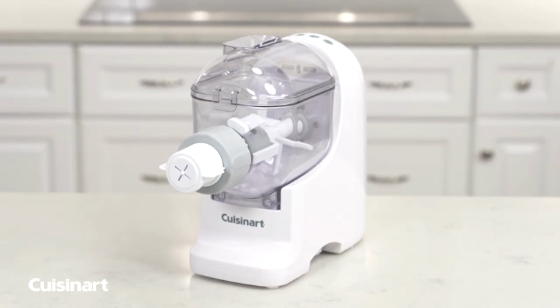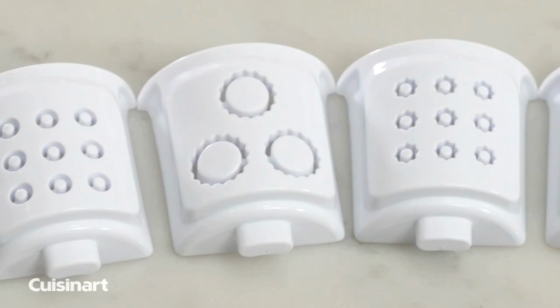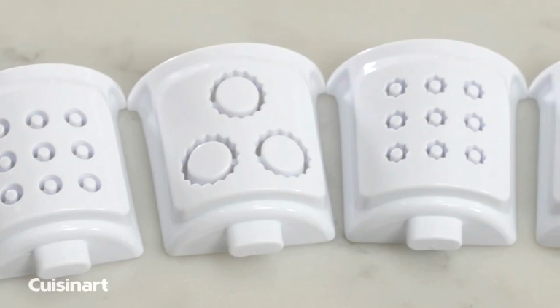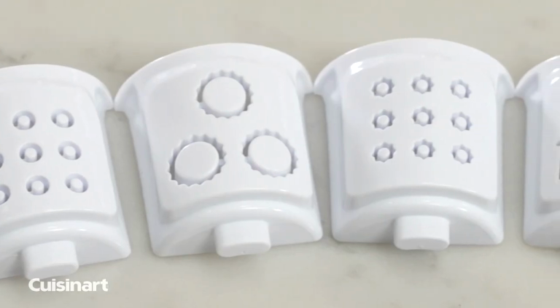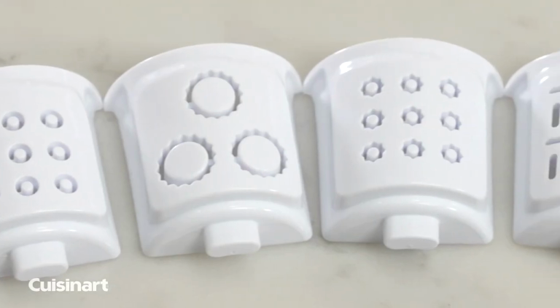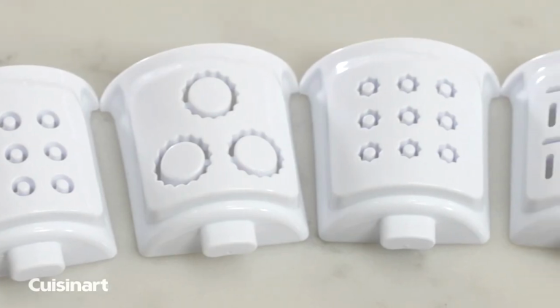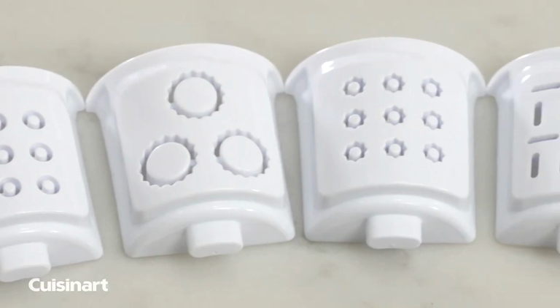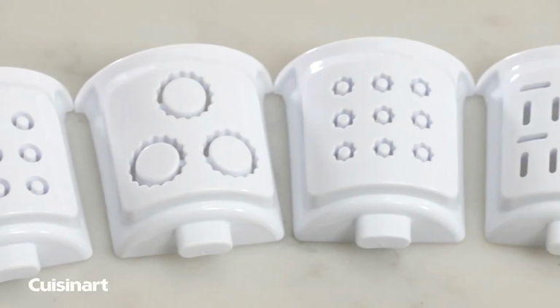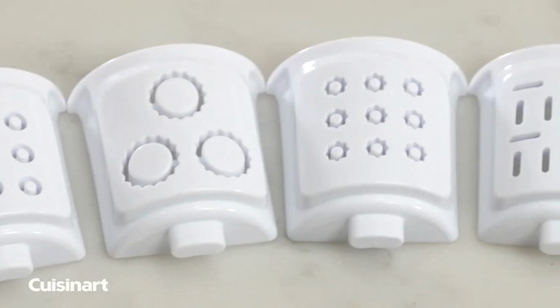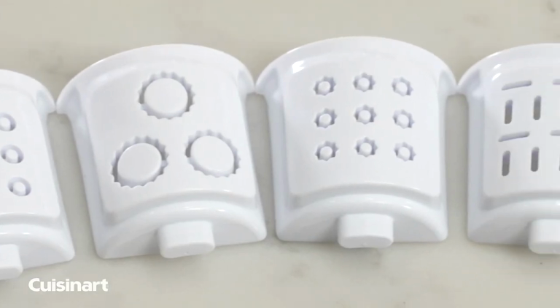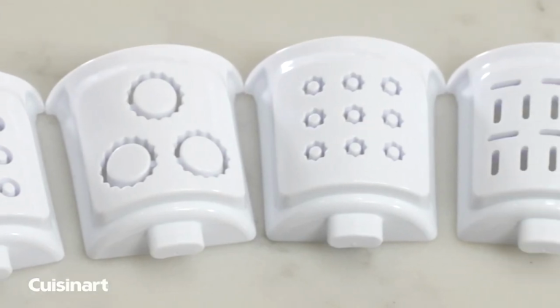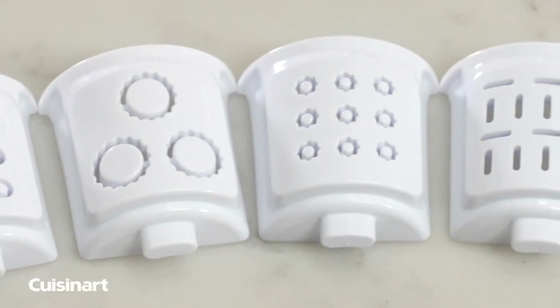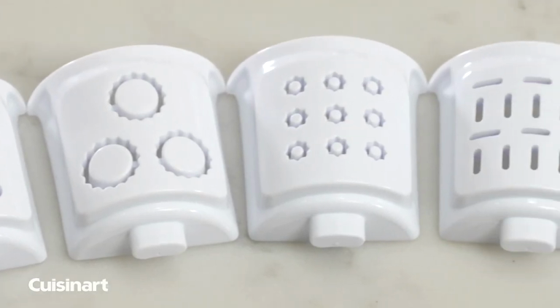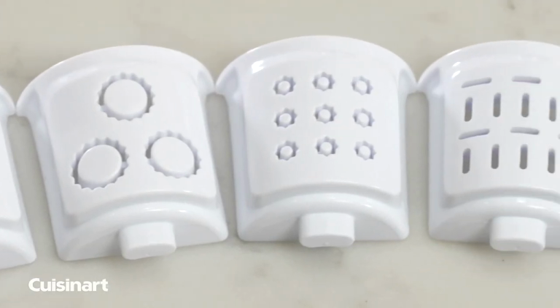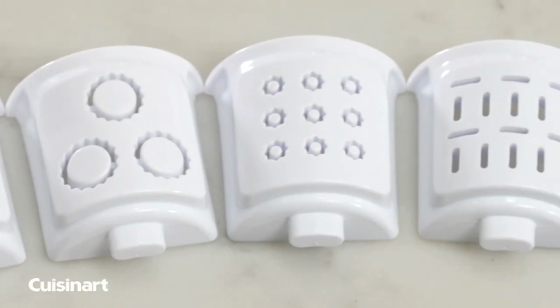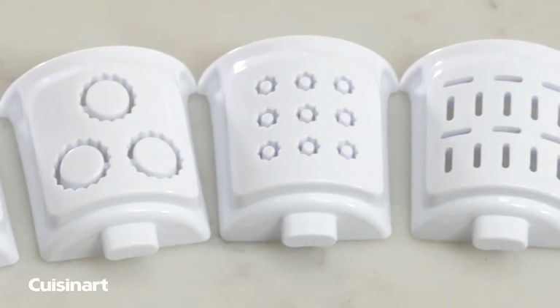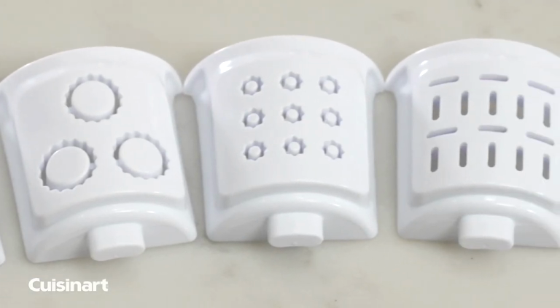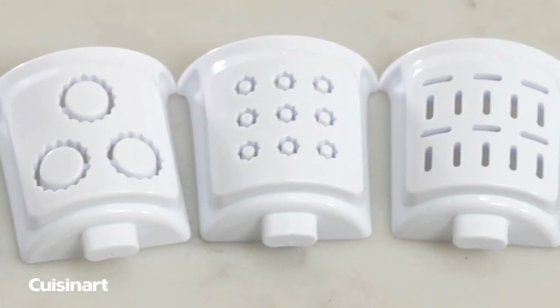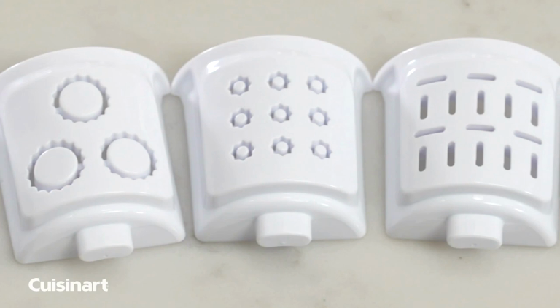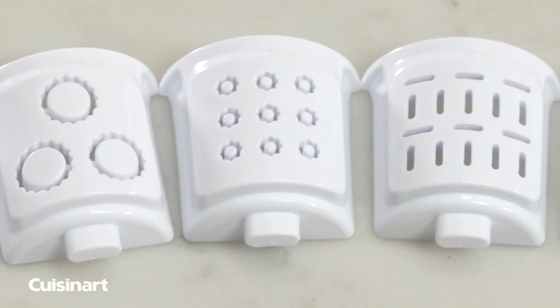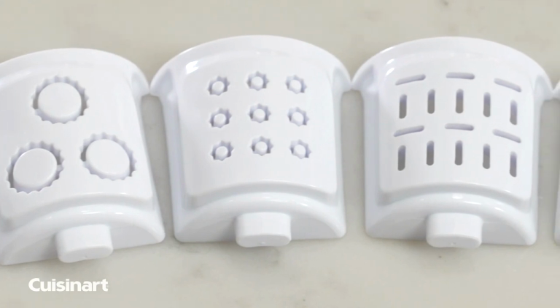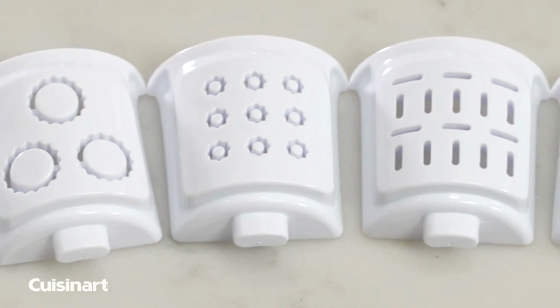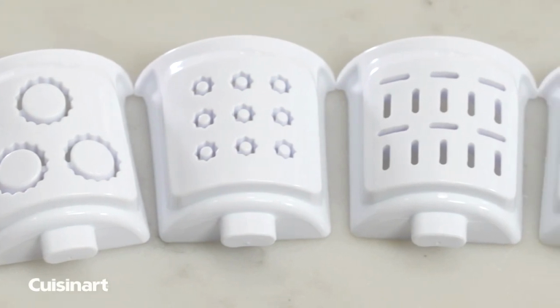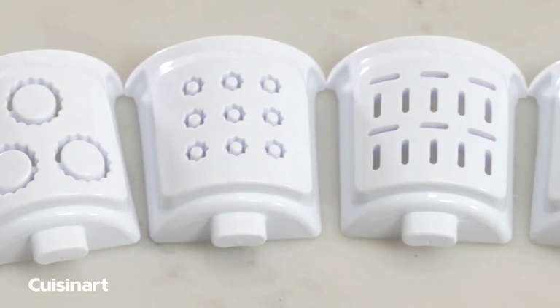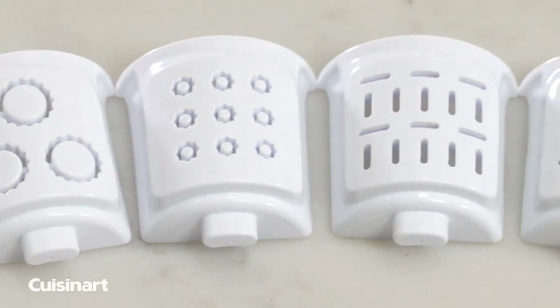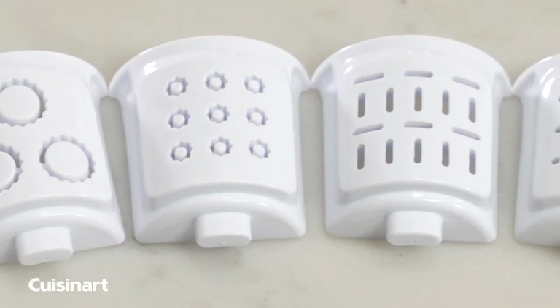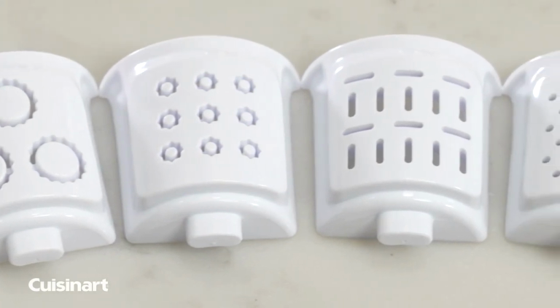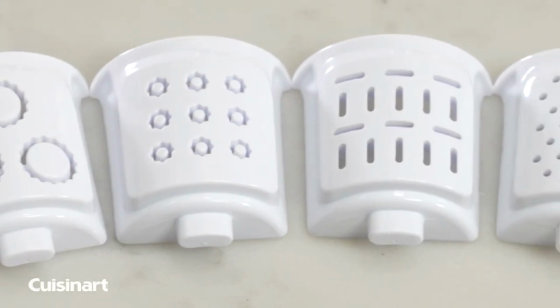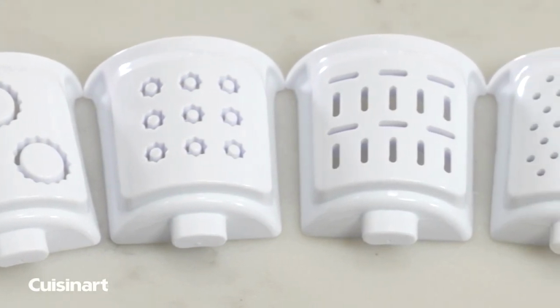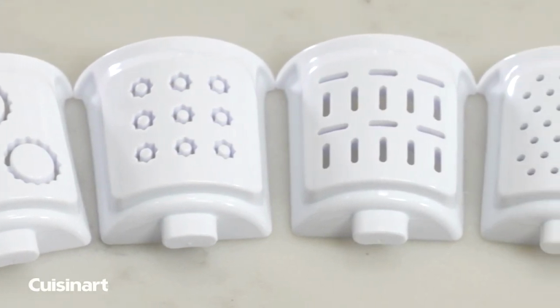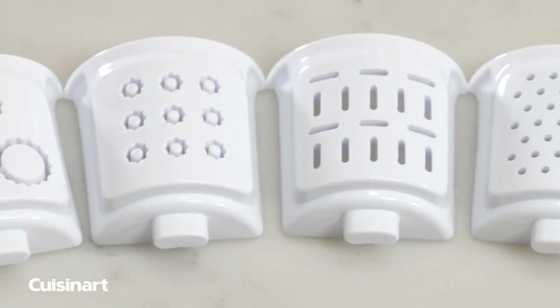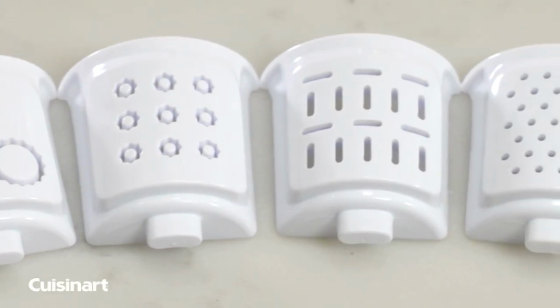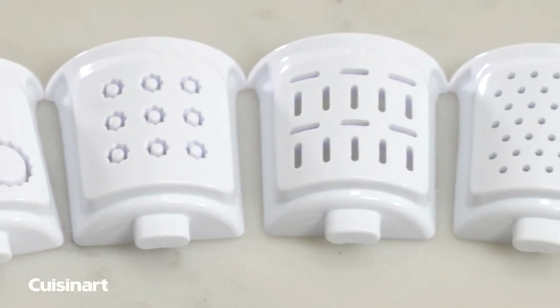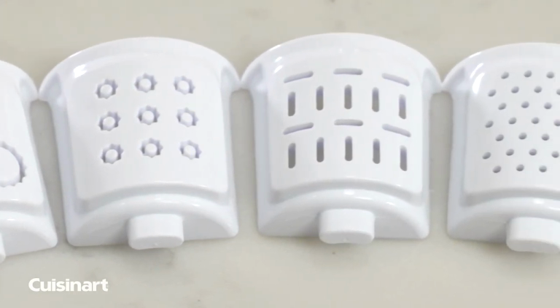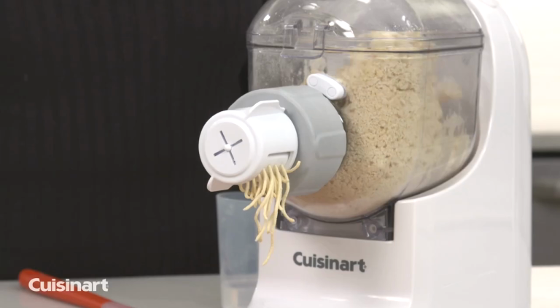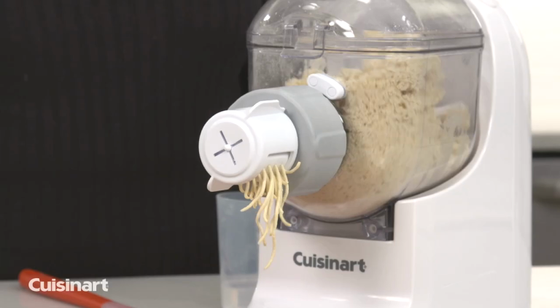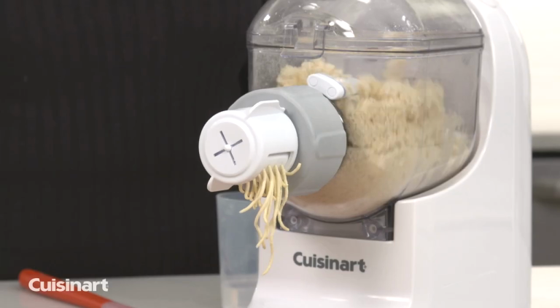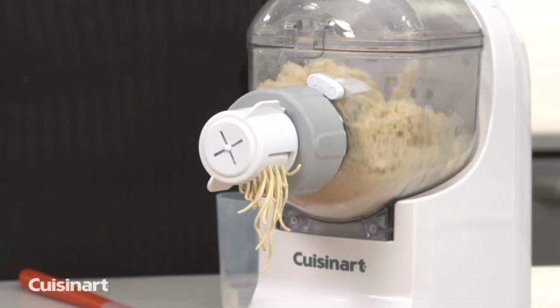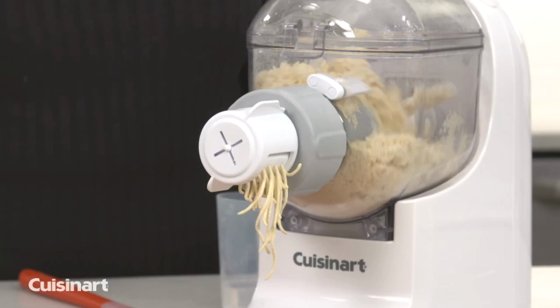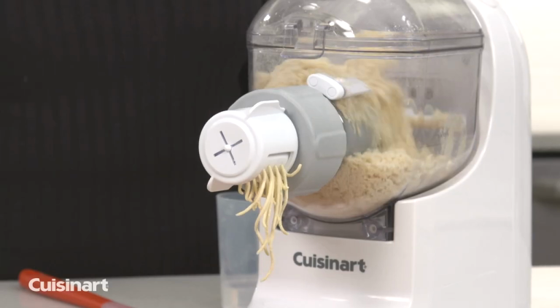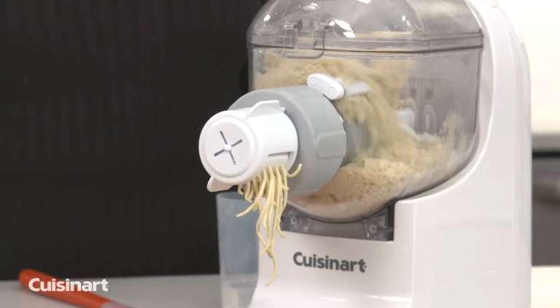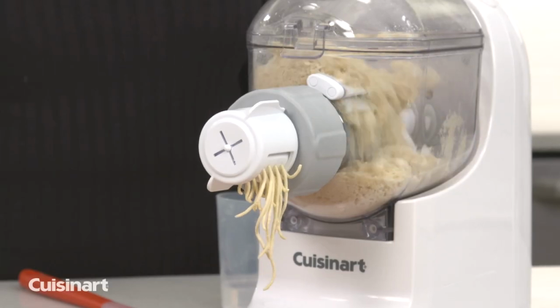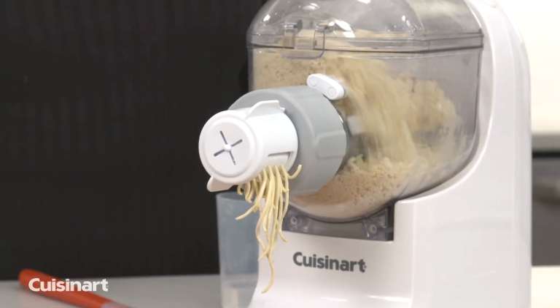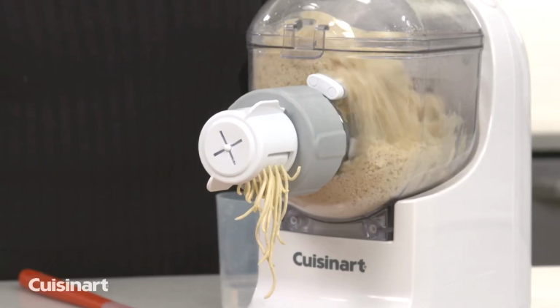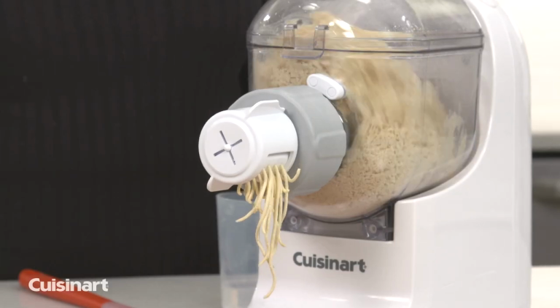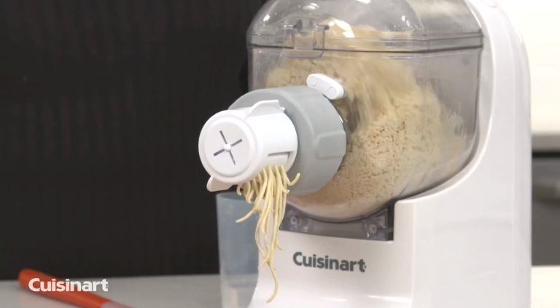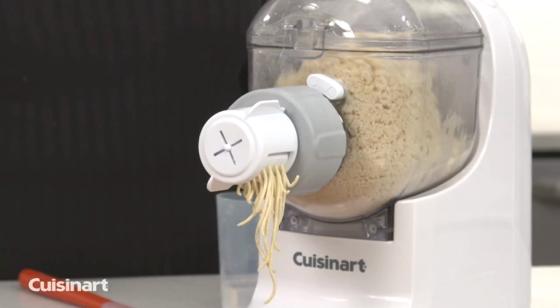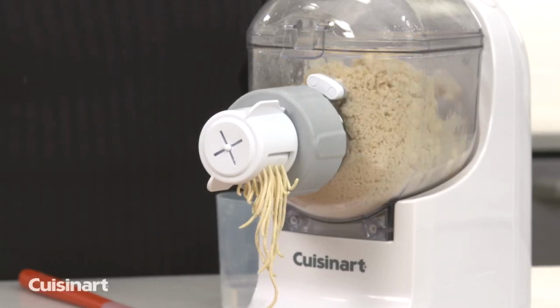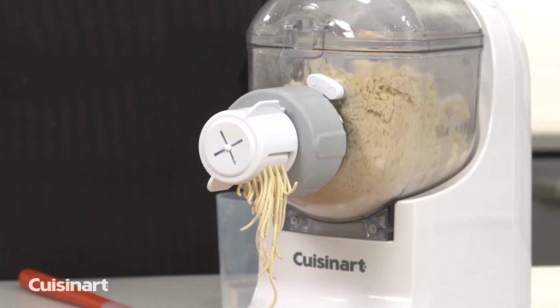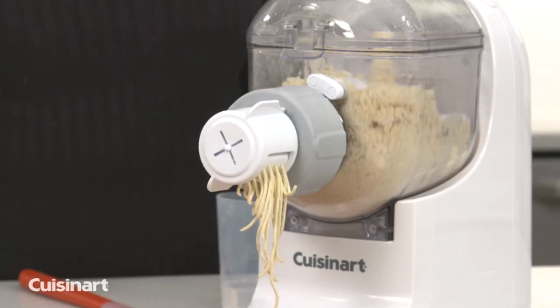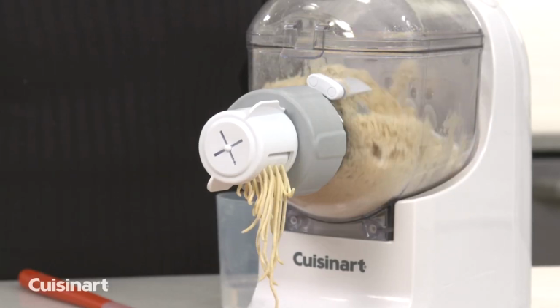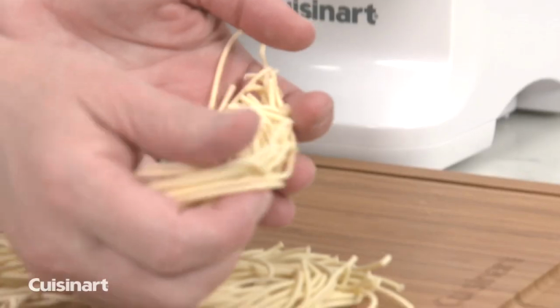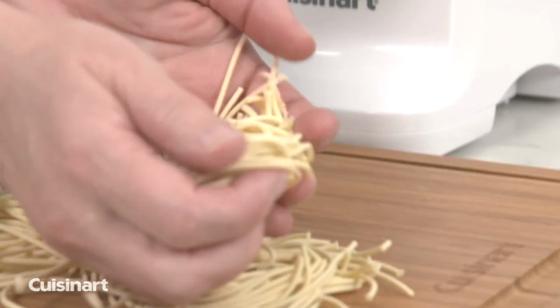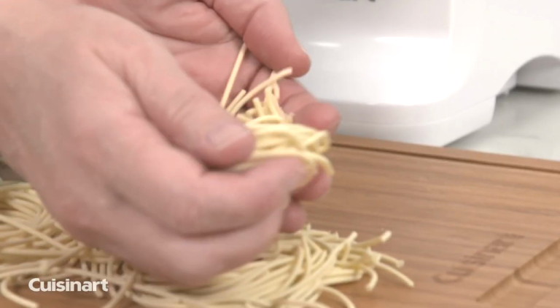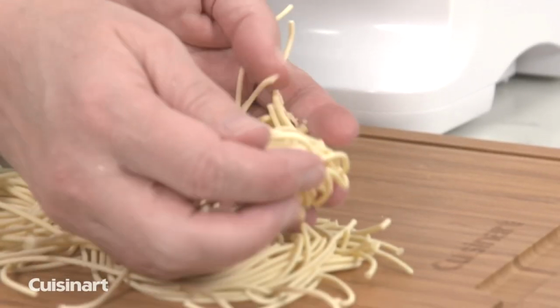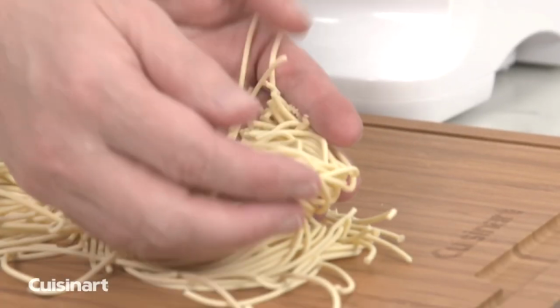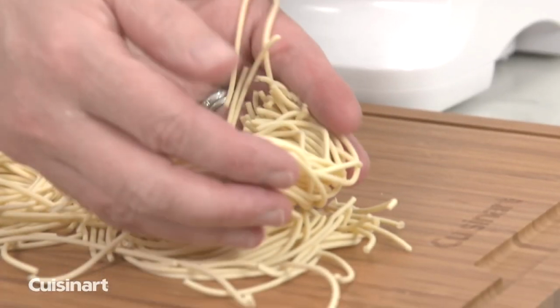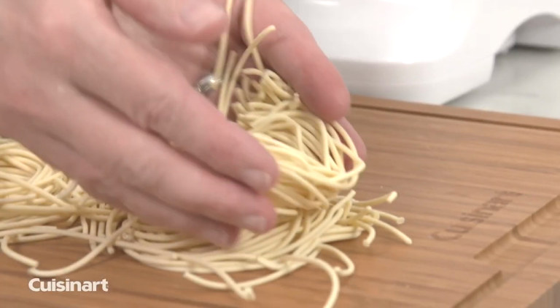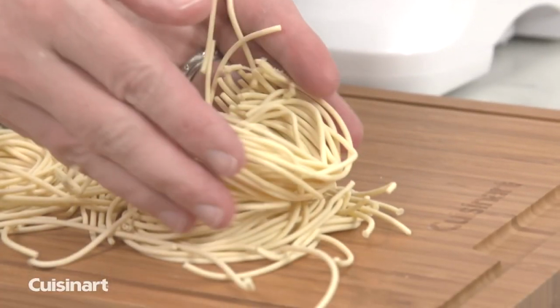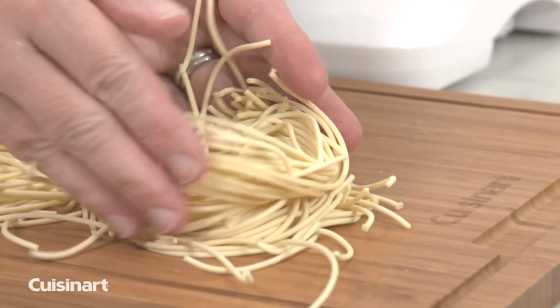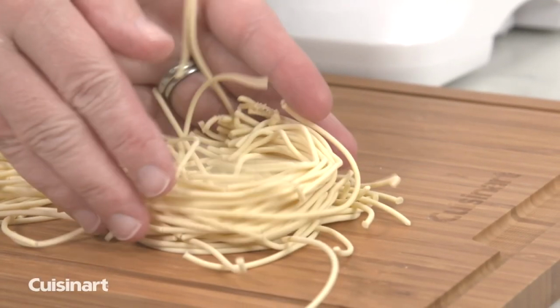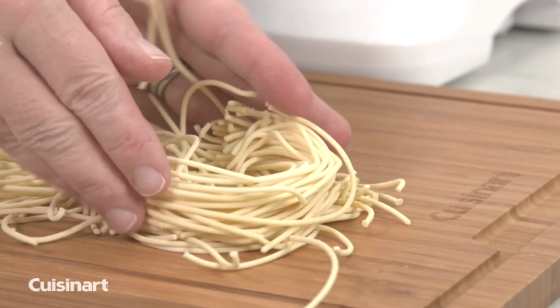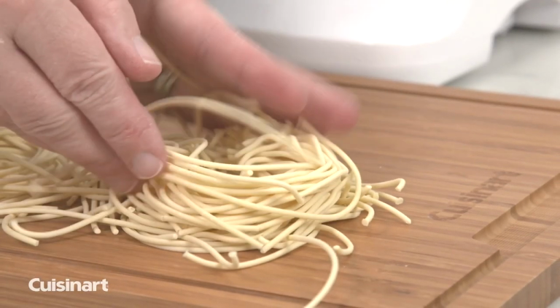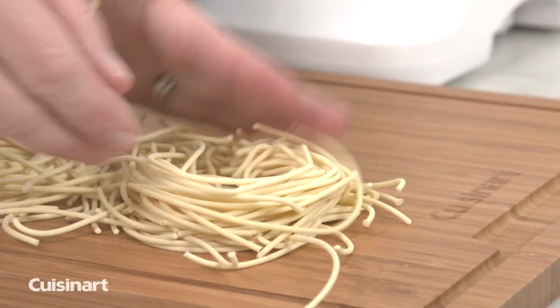With six pasta discs, the Pasta Perfecto can automatically mix, knead, and extrude up to one pound of fresh pasta.